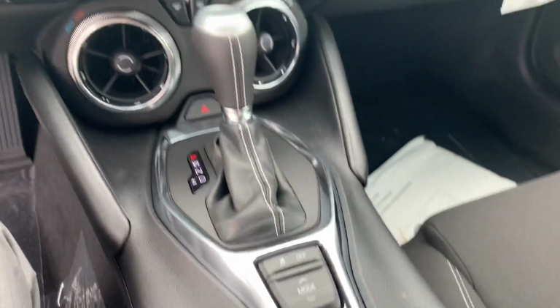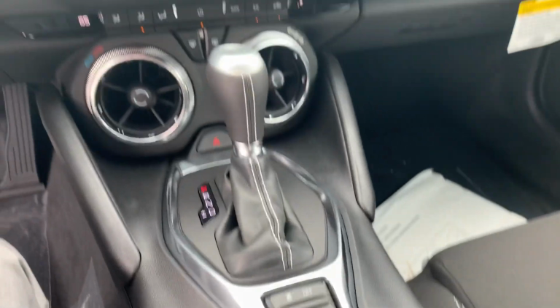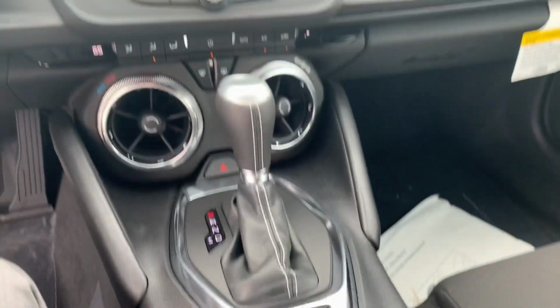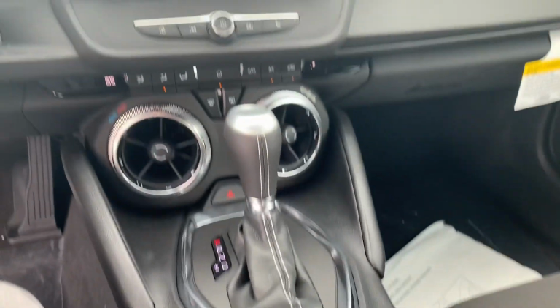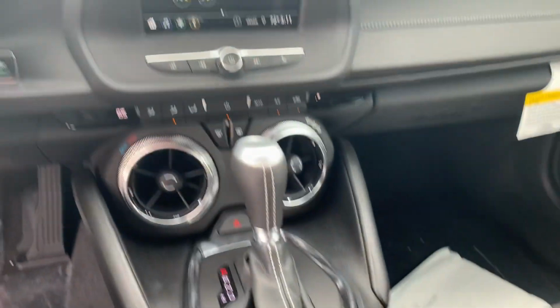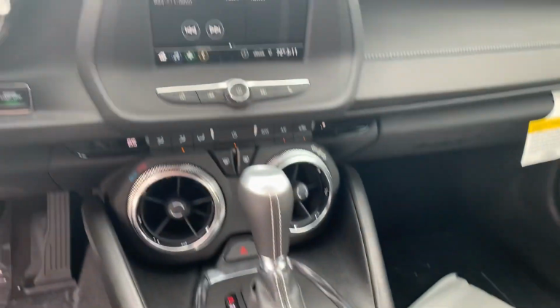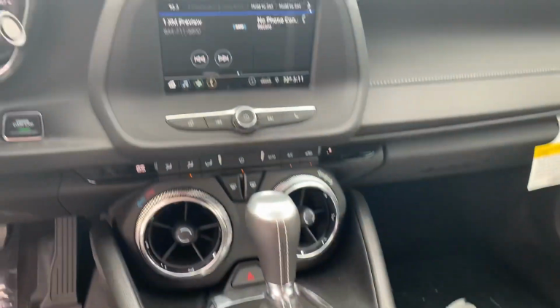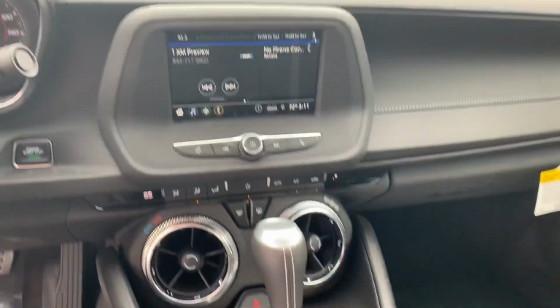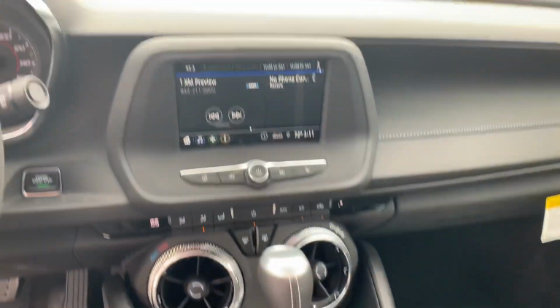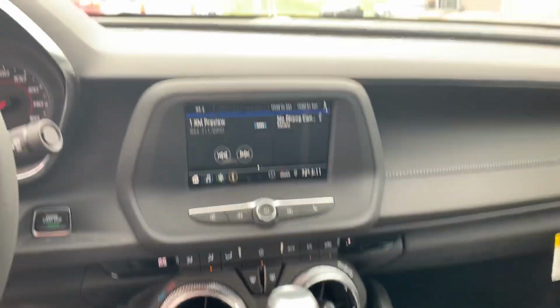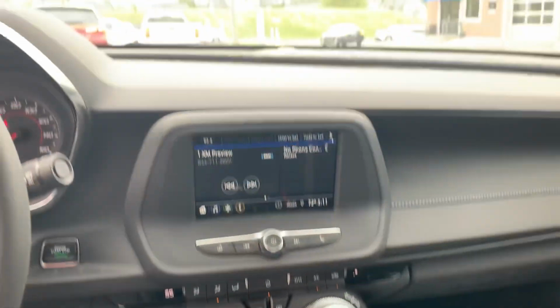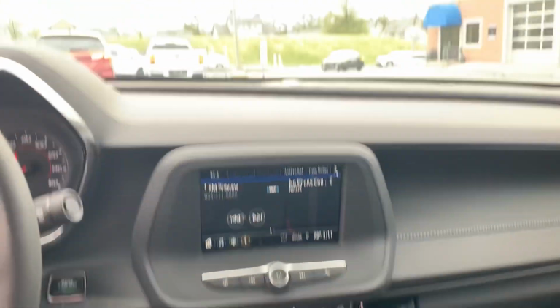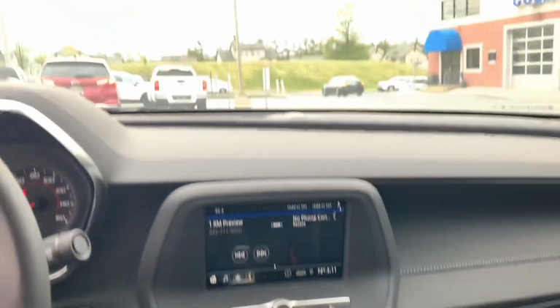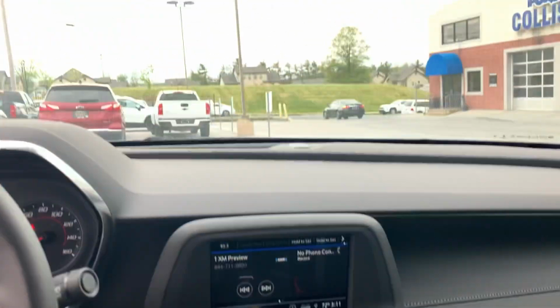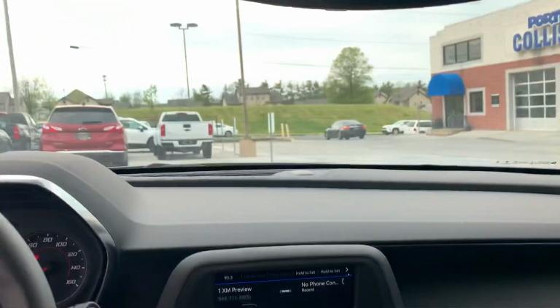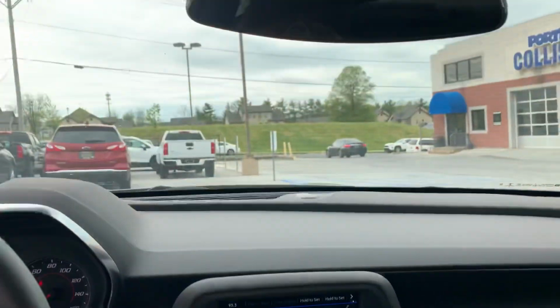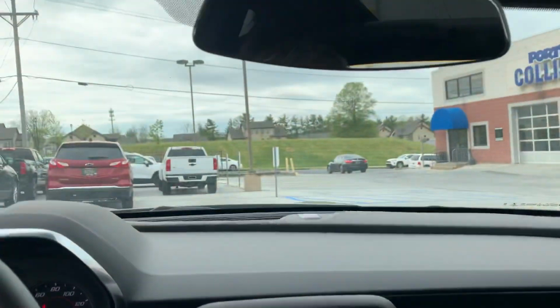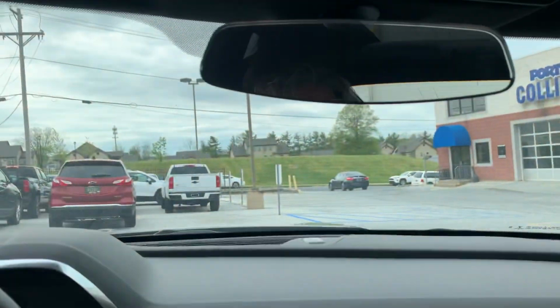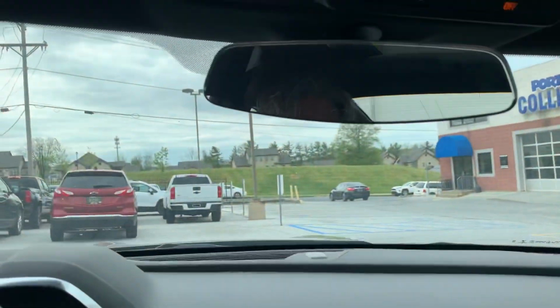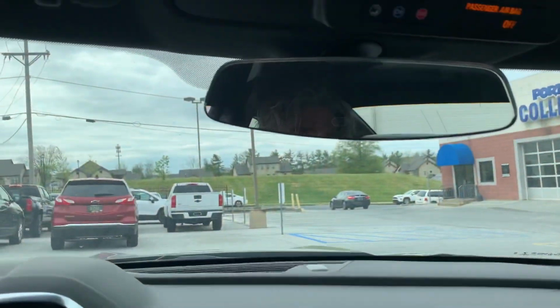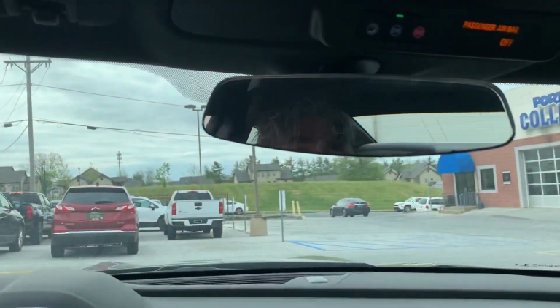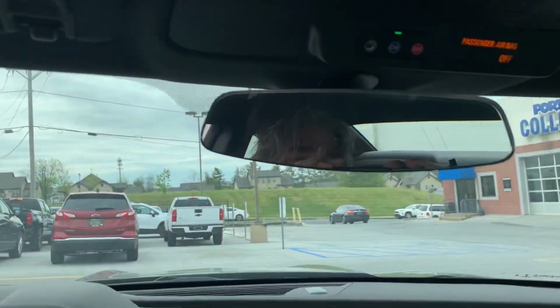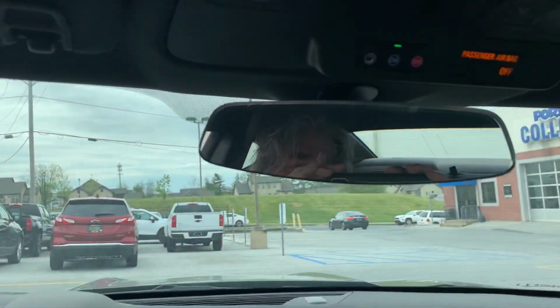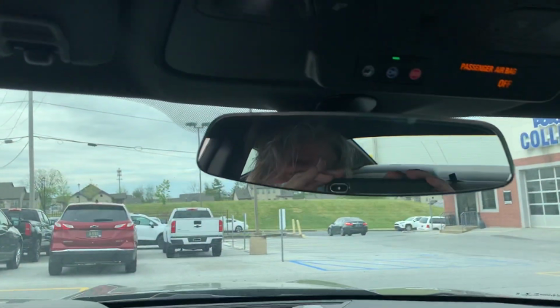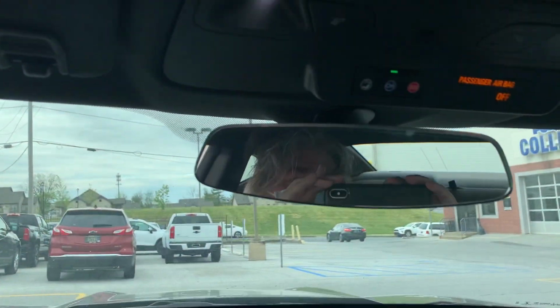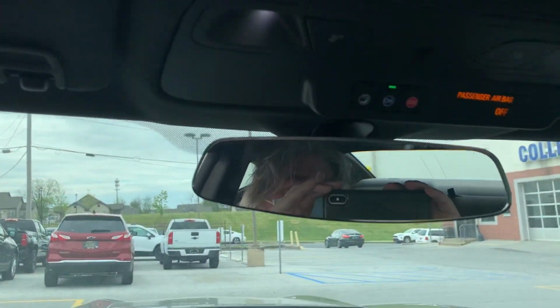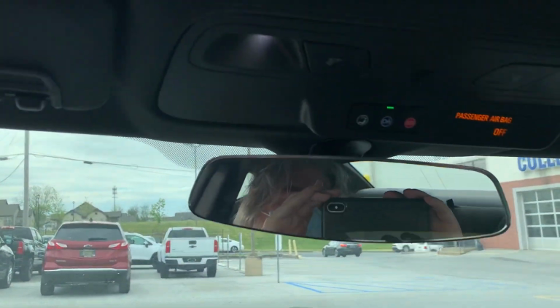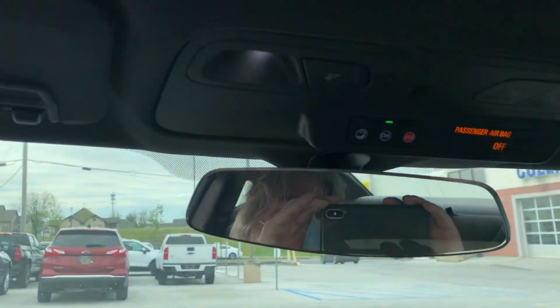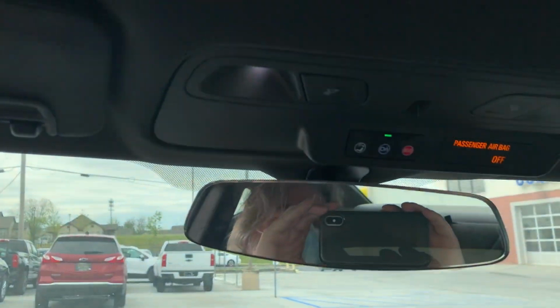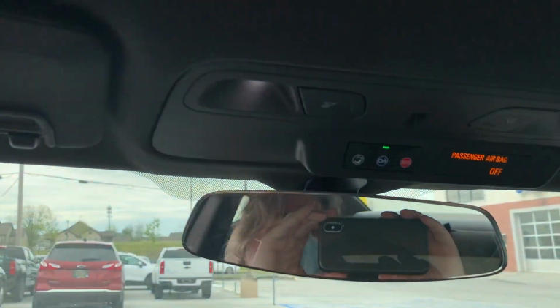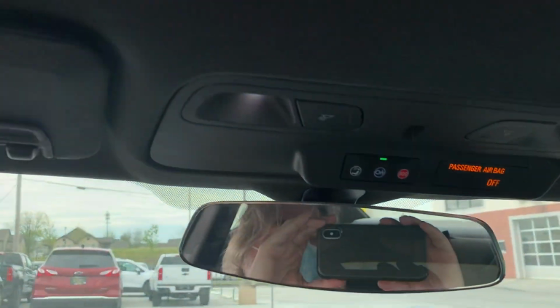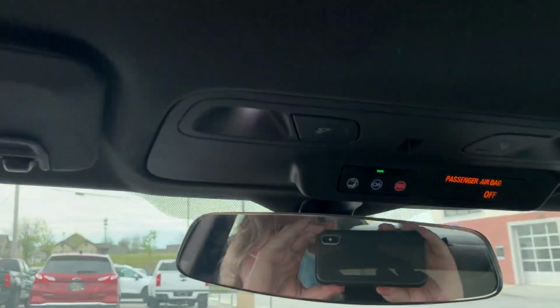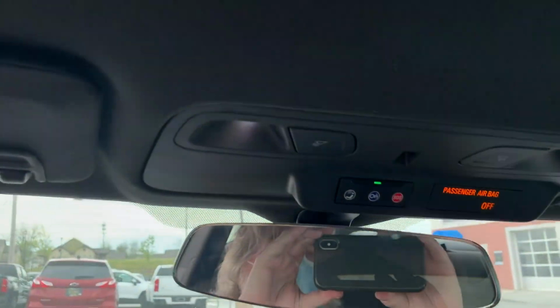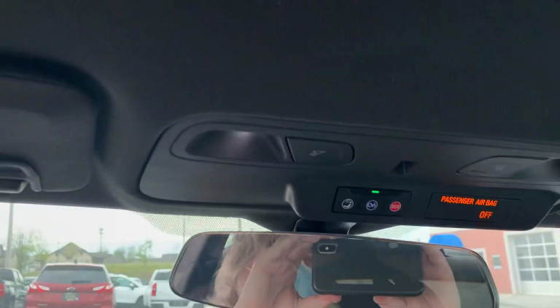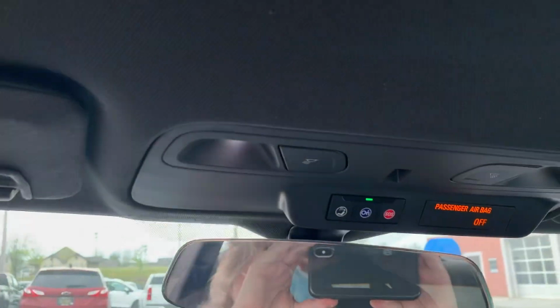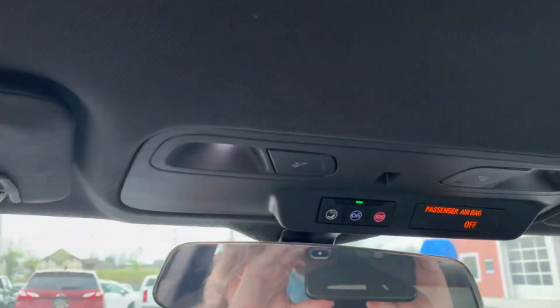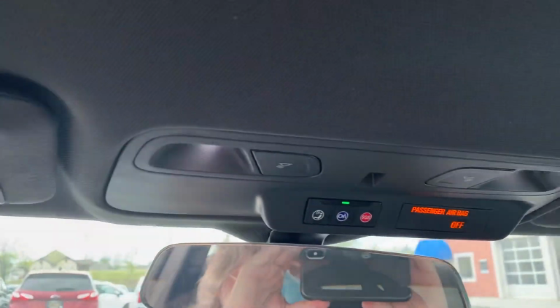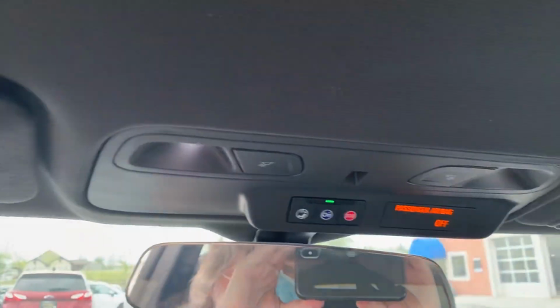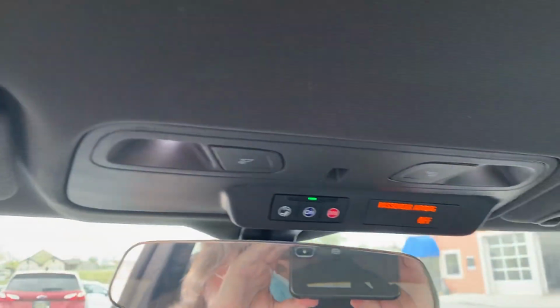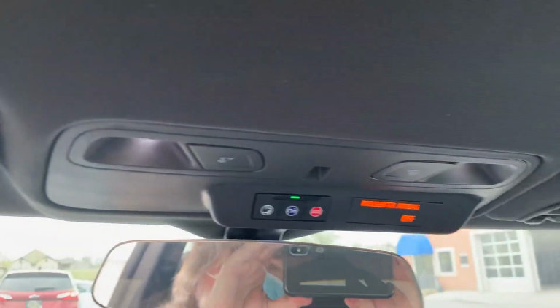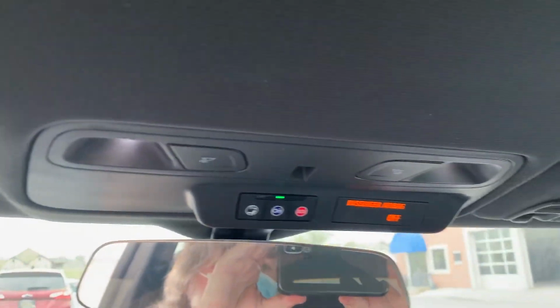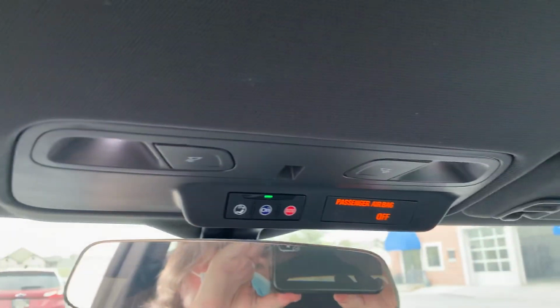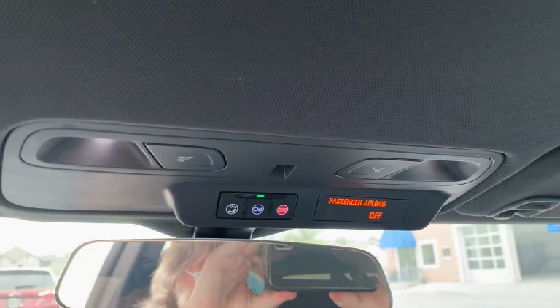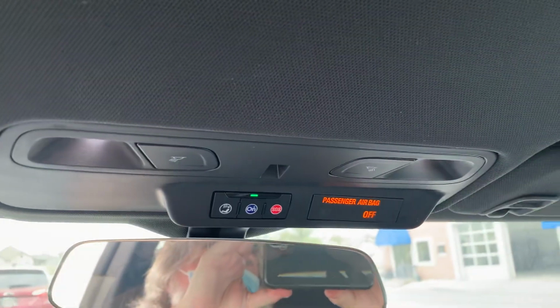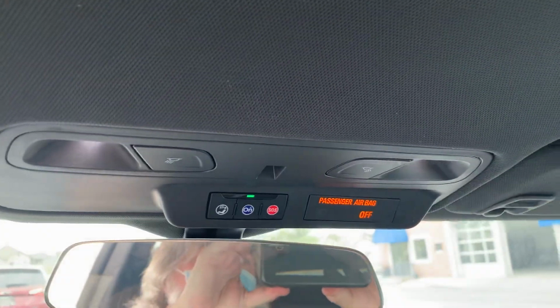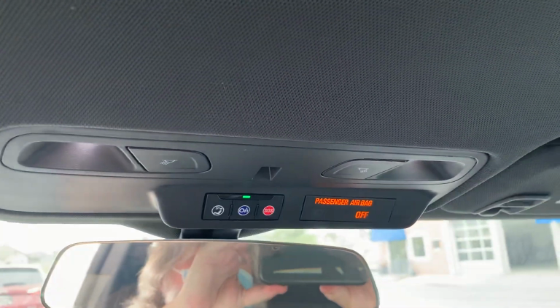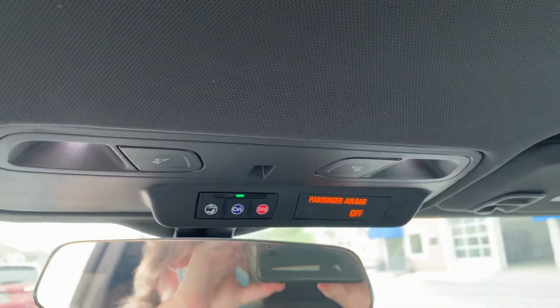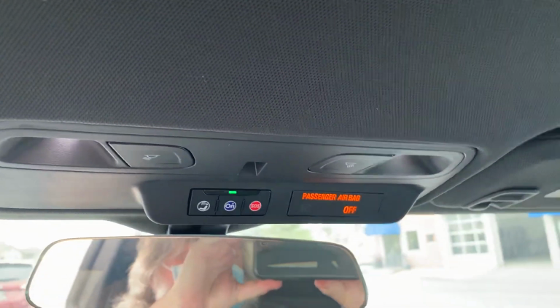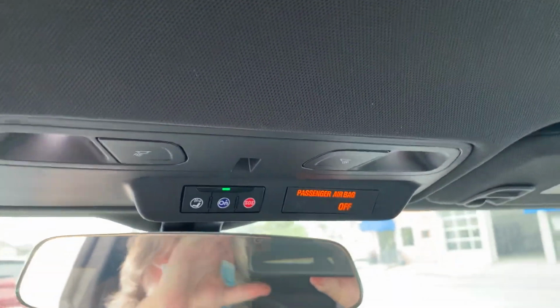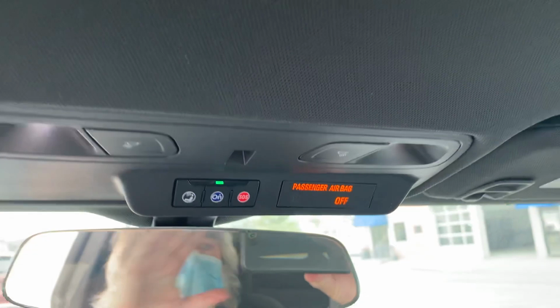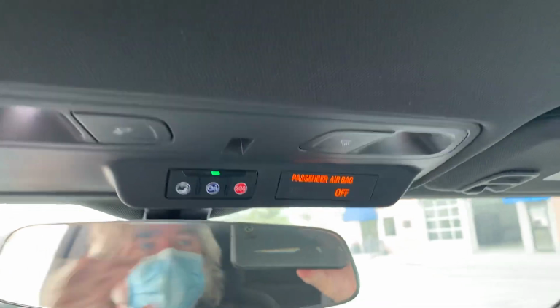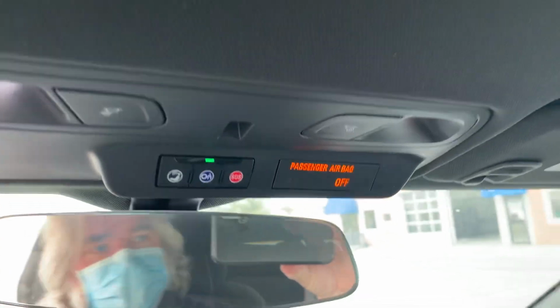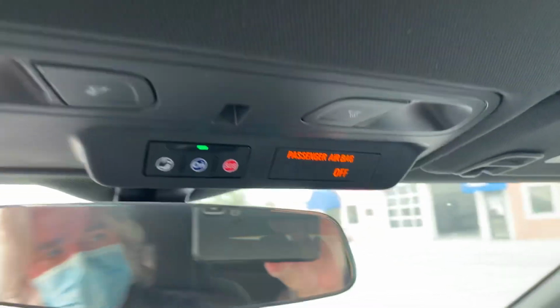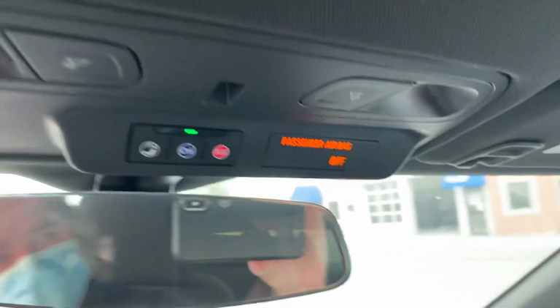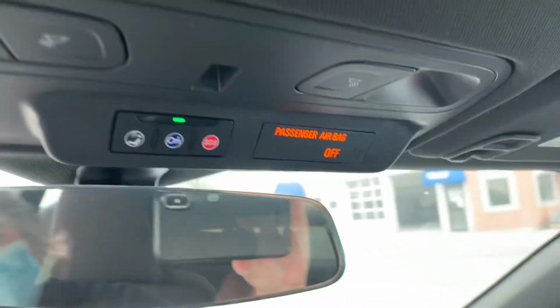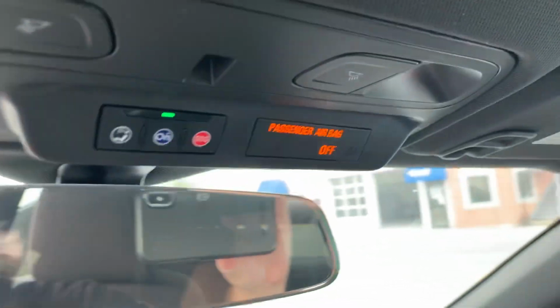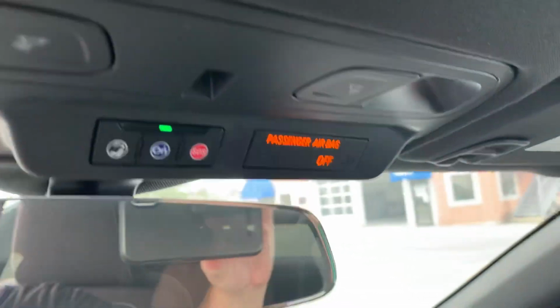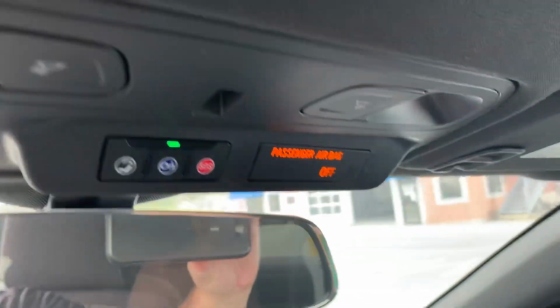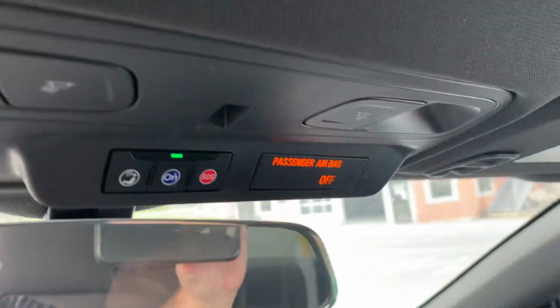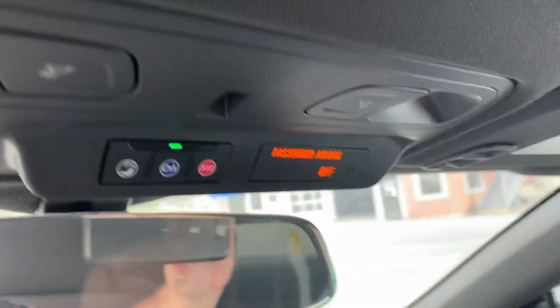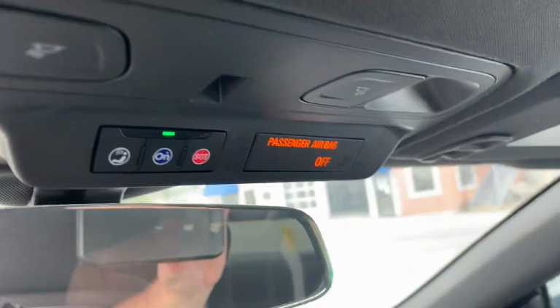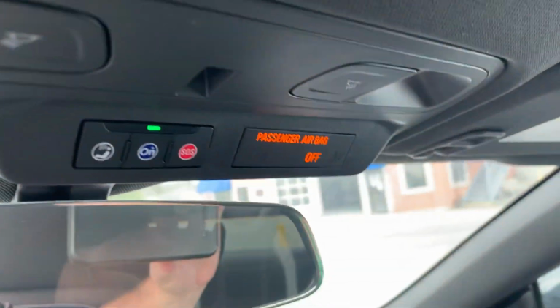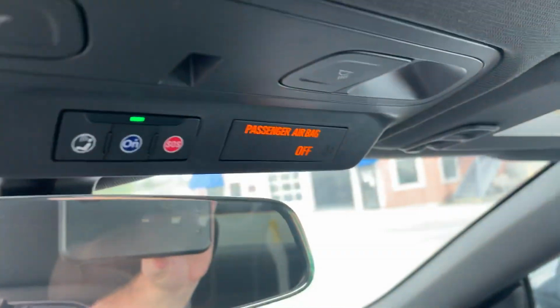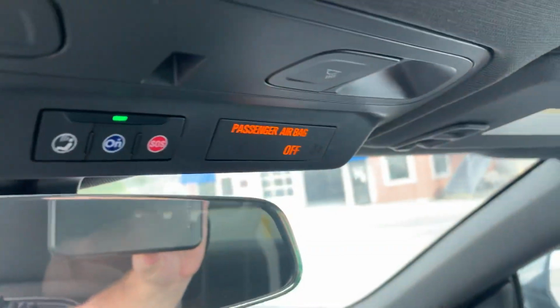And it is automatic transmission. Don't mind my reflection, I'll try to get out of the photo.